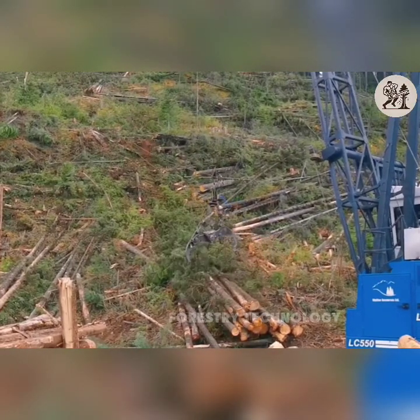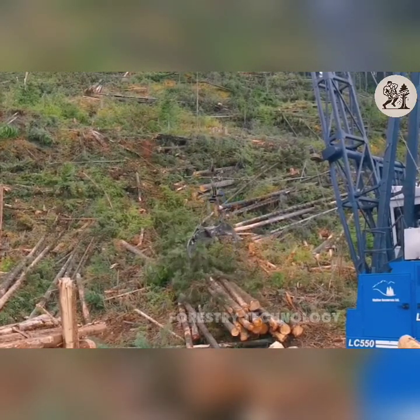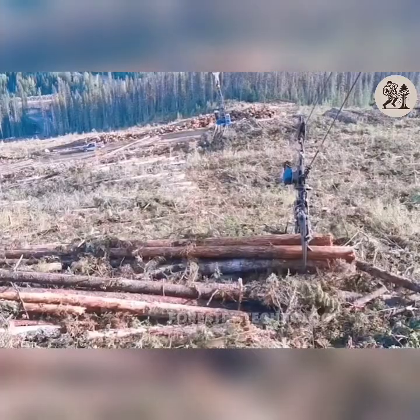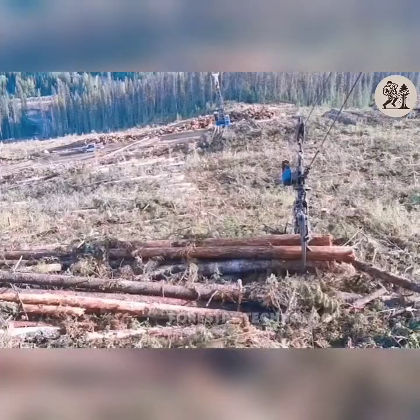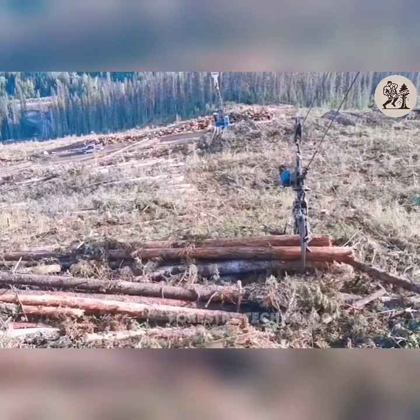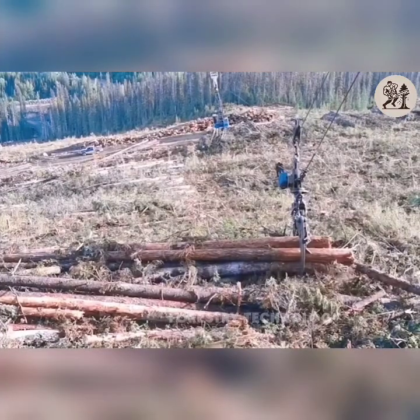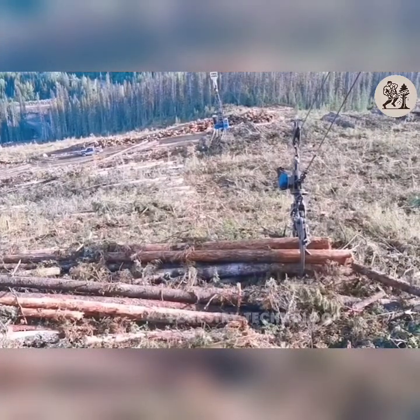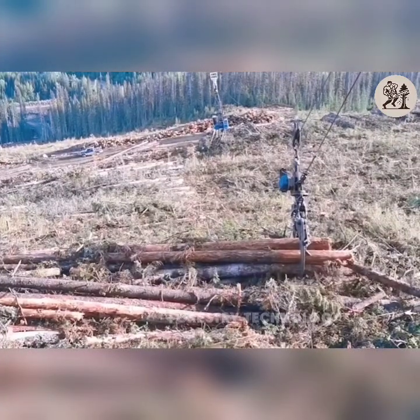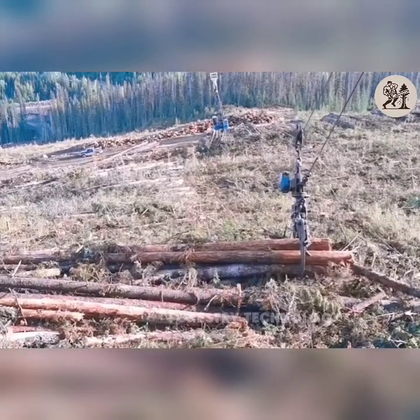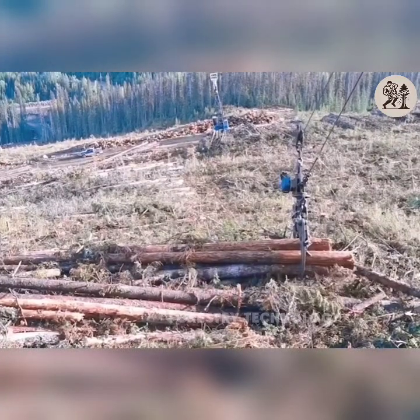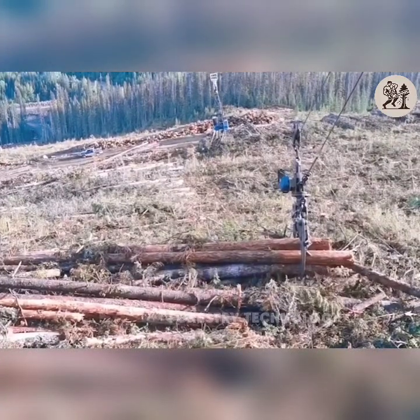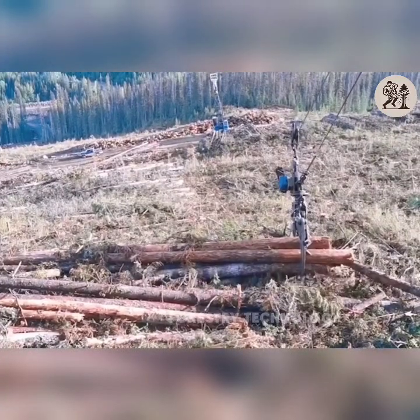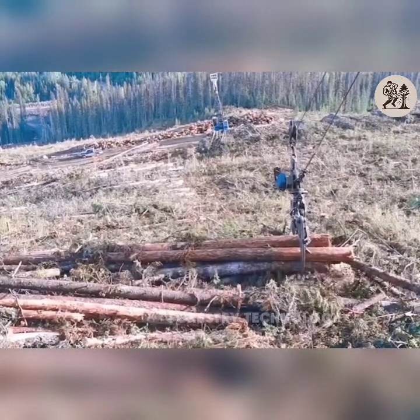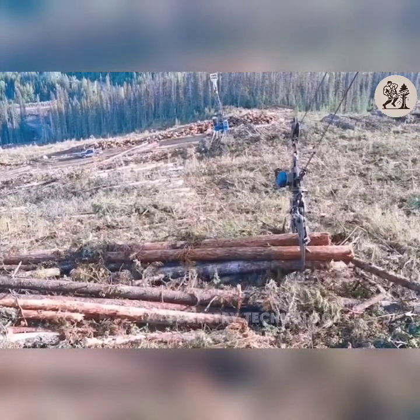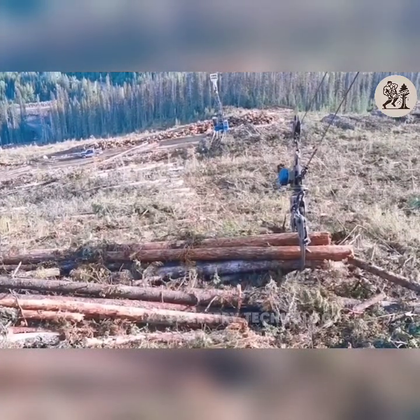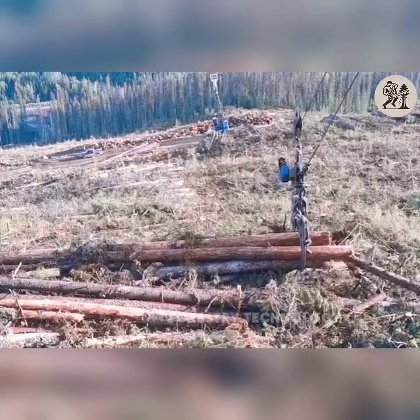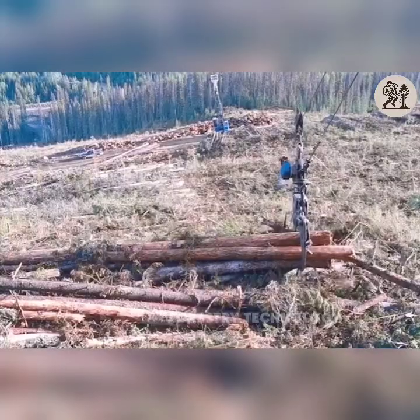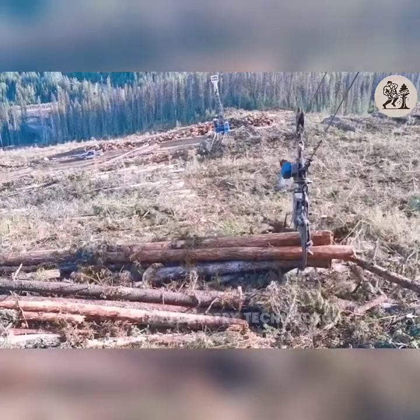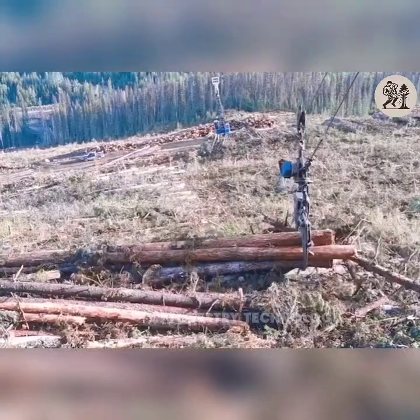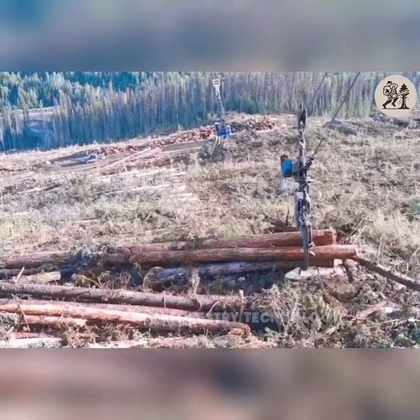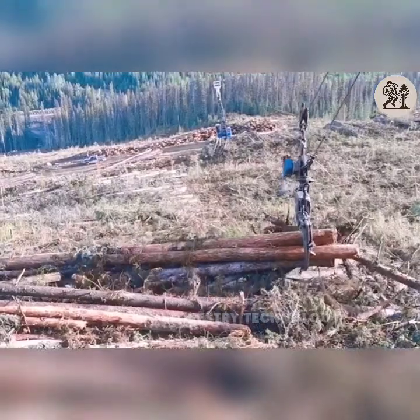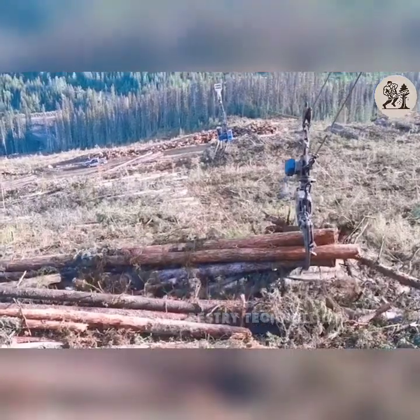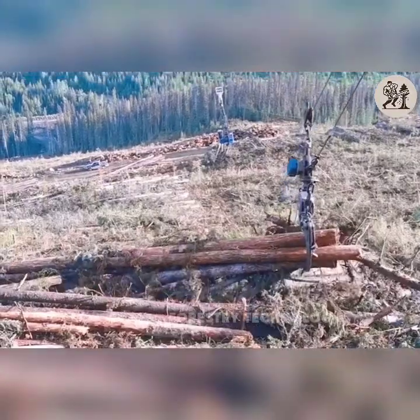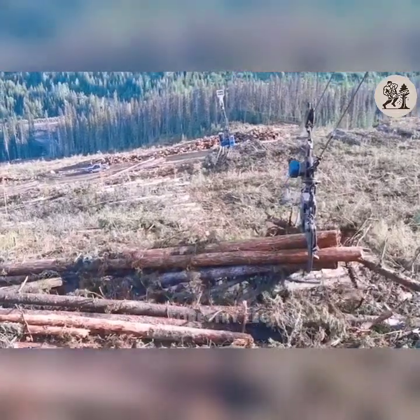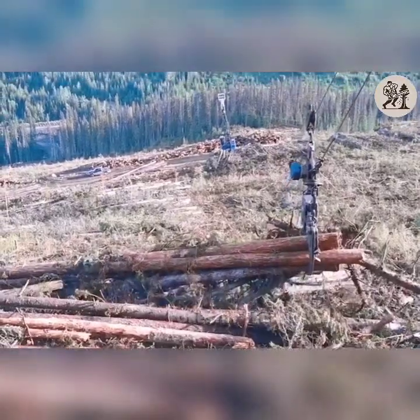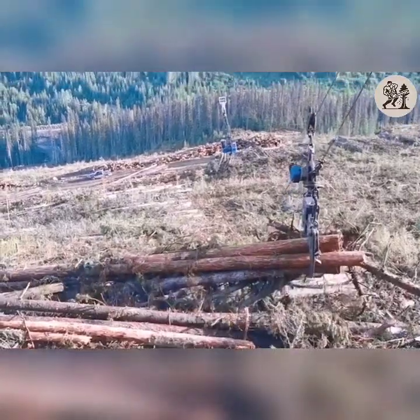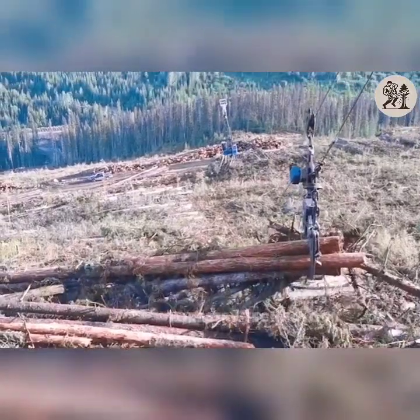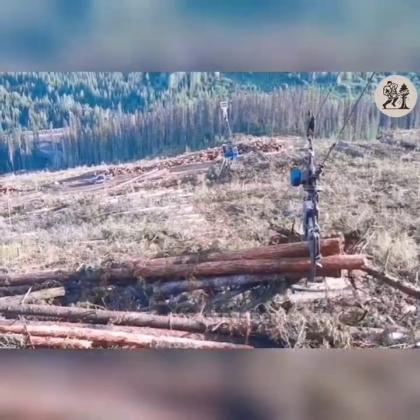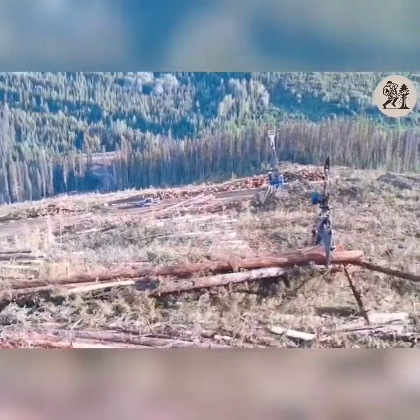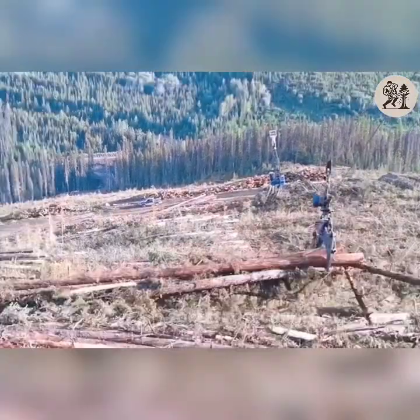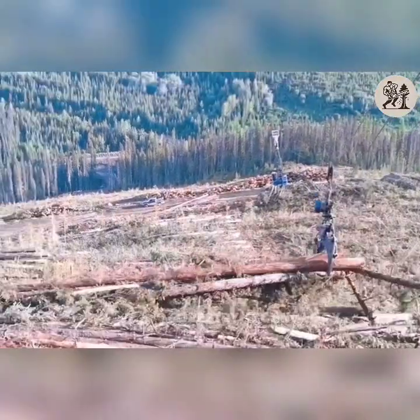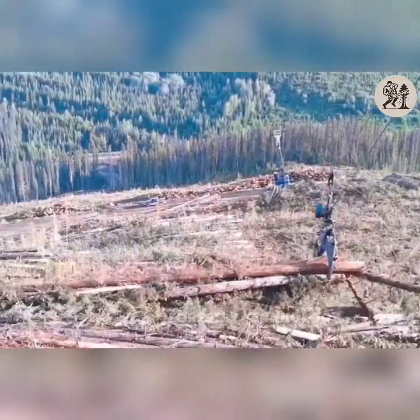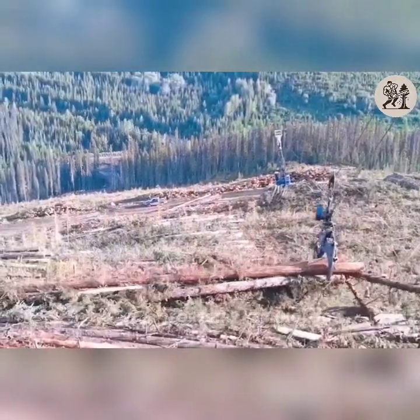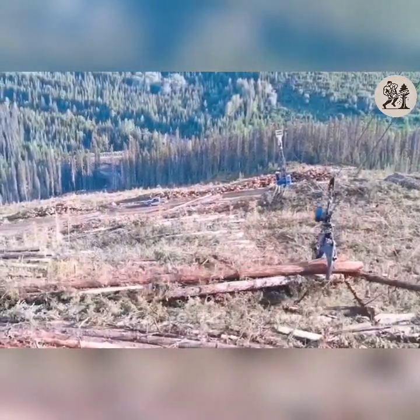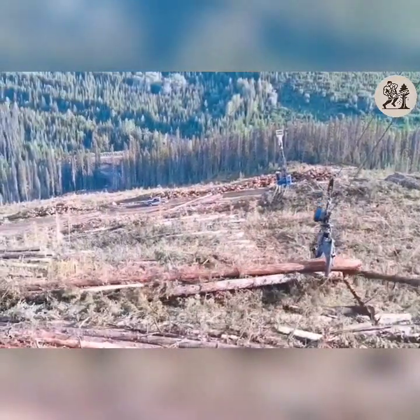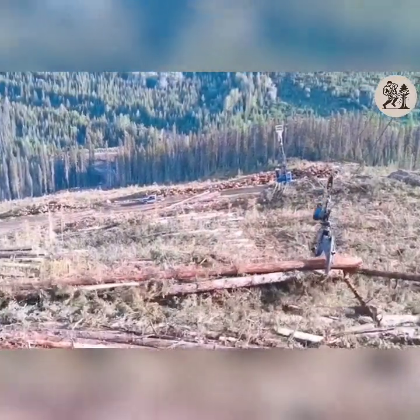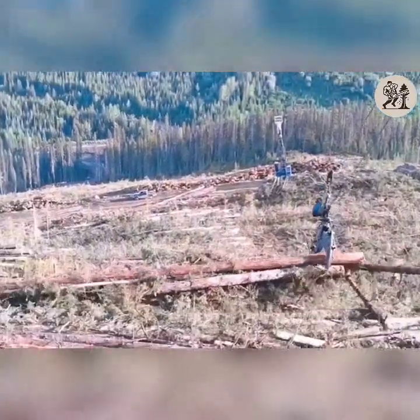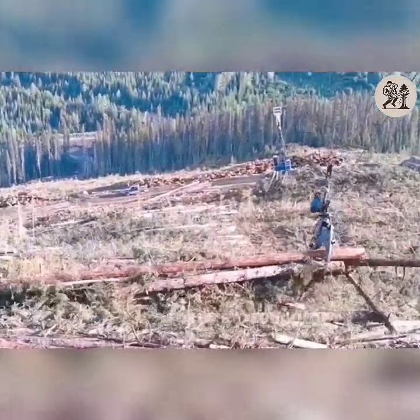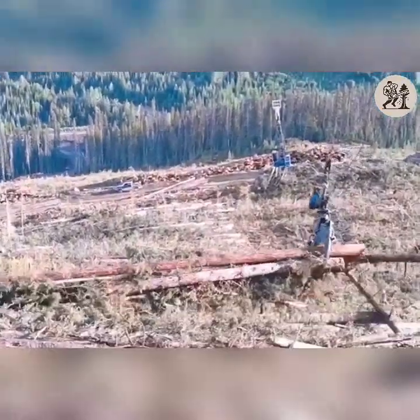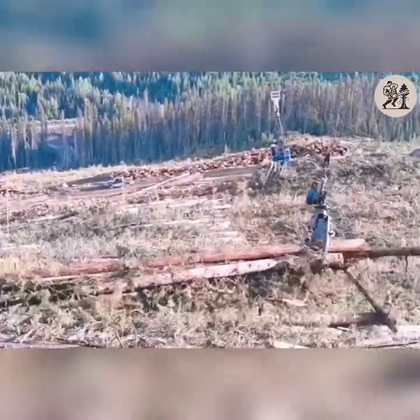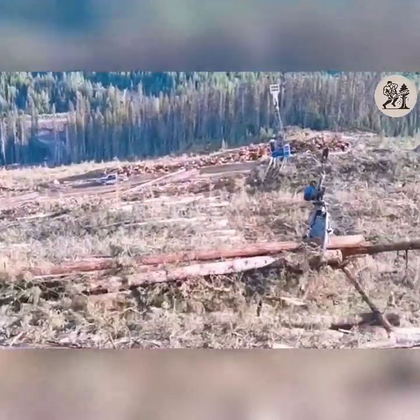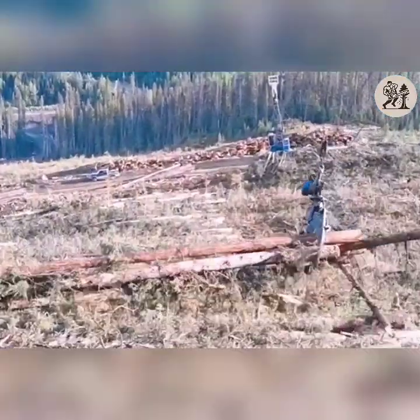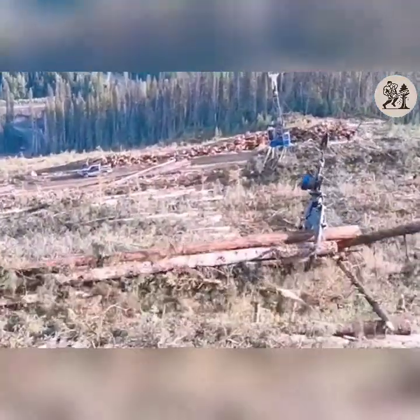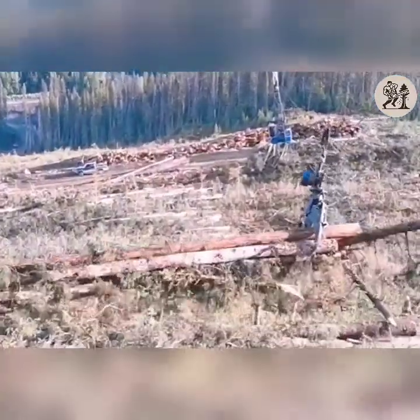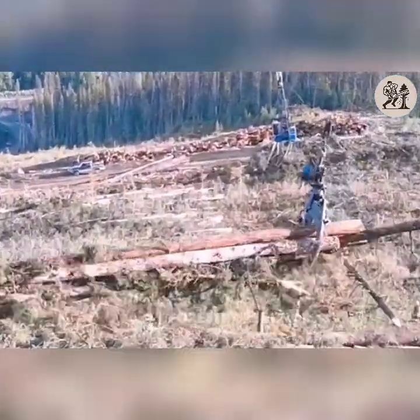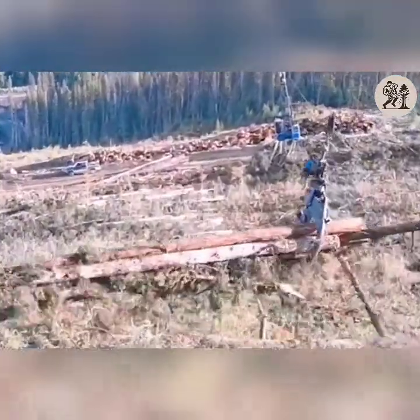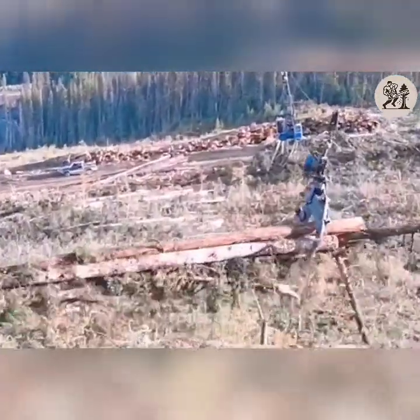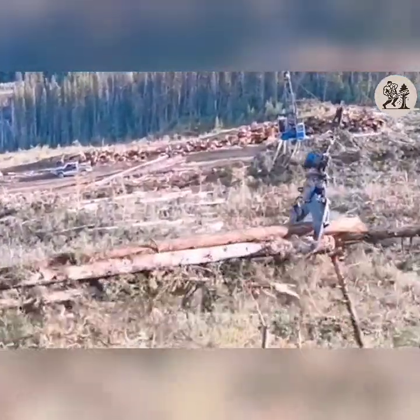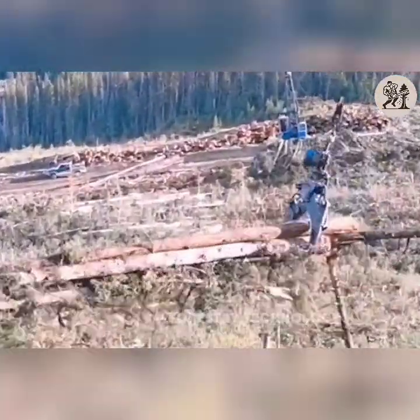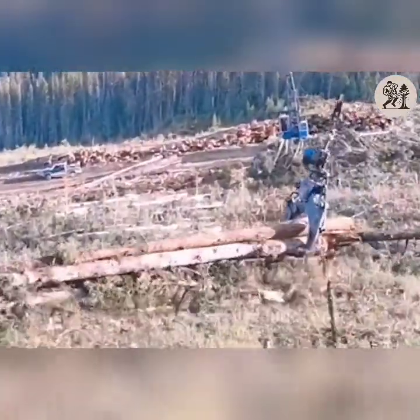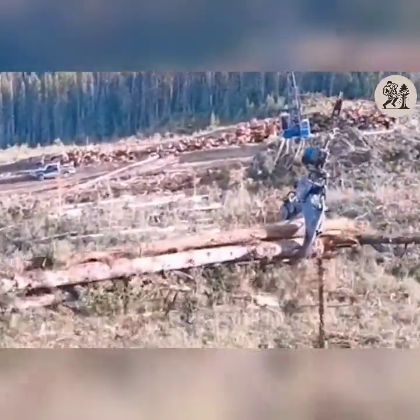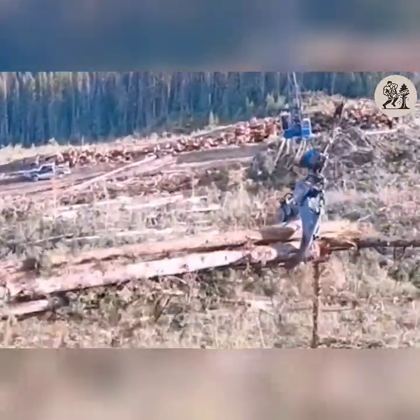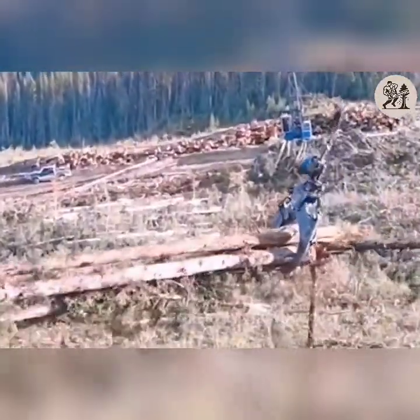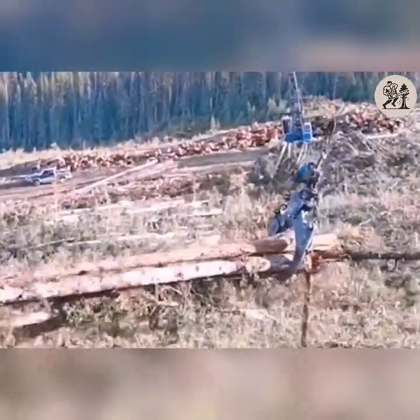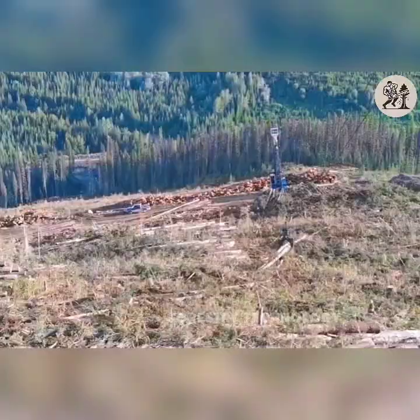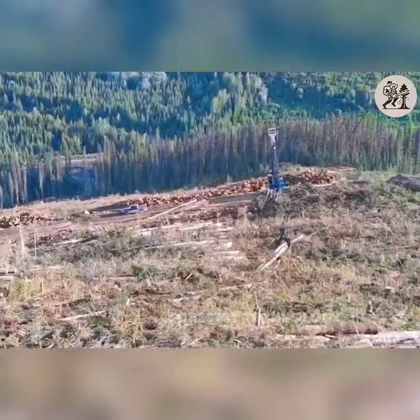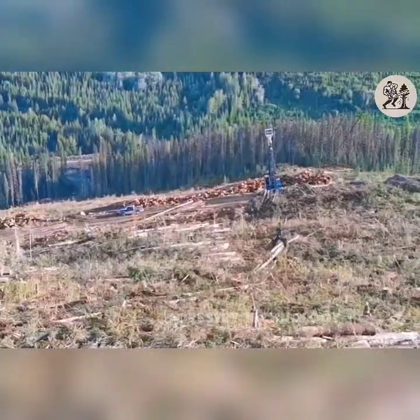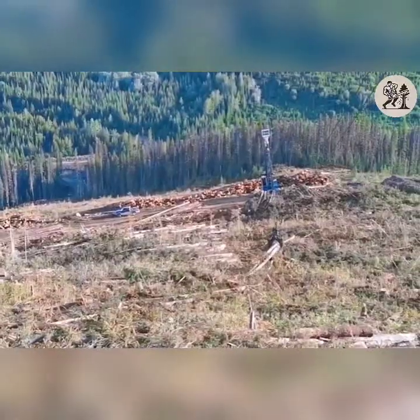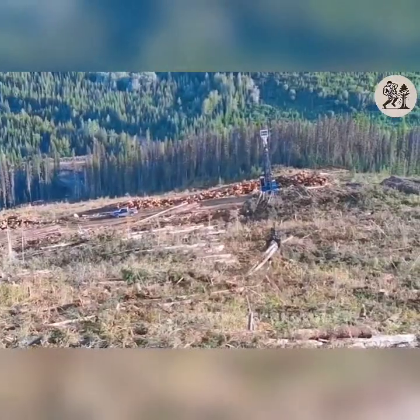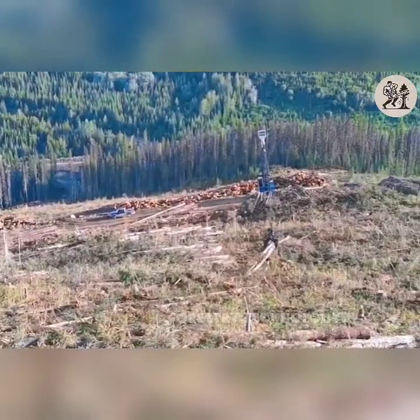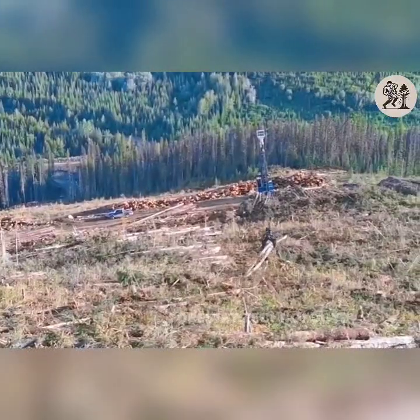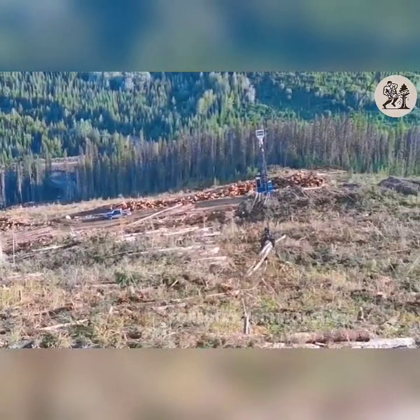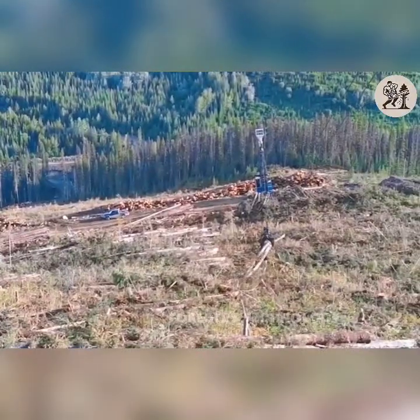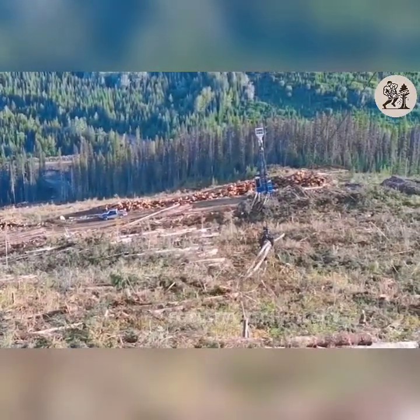I have never seen such a powerful, self-propelled woodcutter, but with the LogChamp 550 everything becomes incredibly easy.